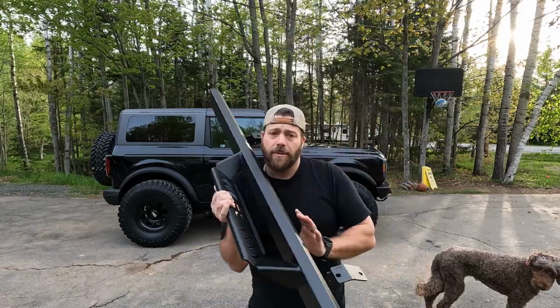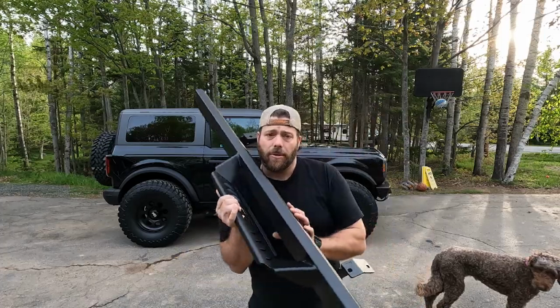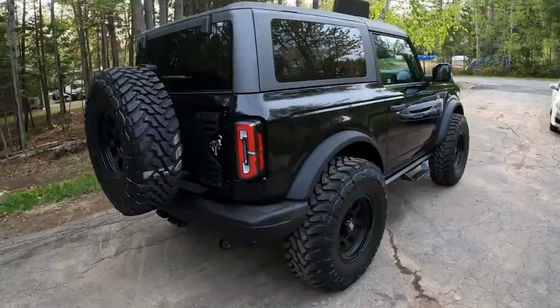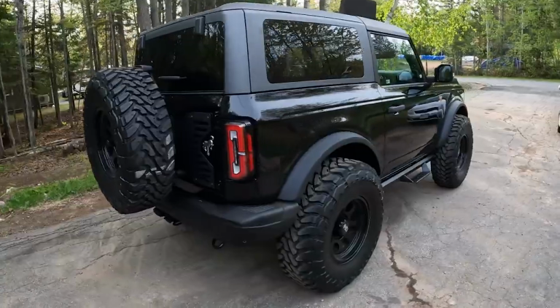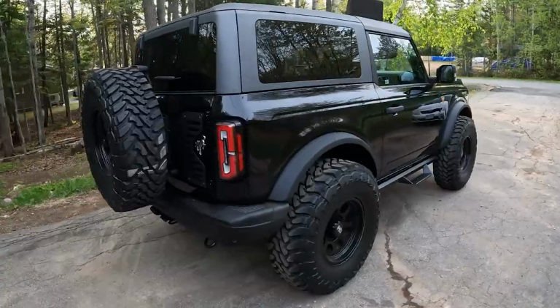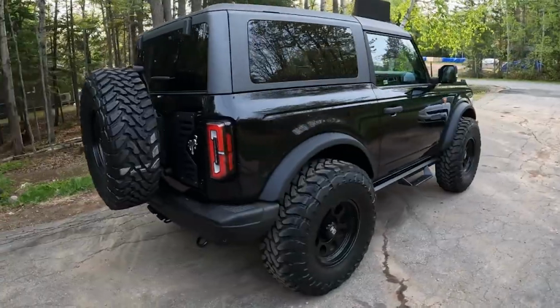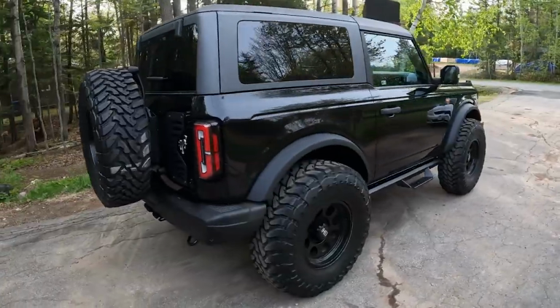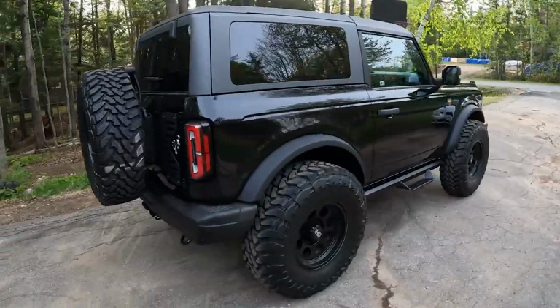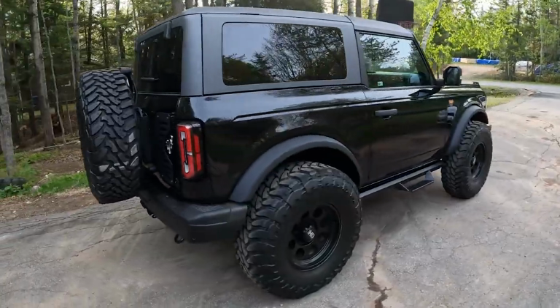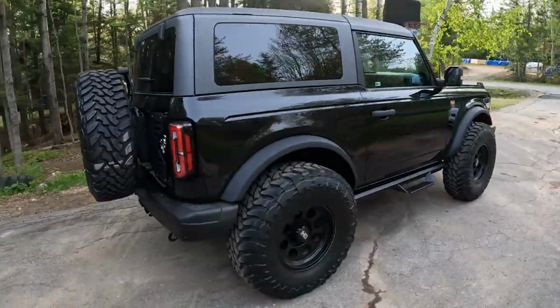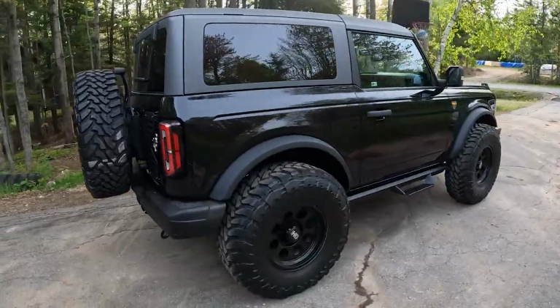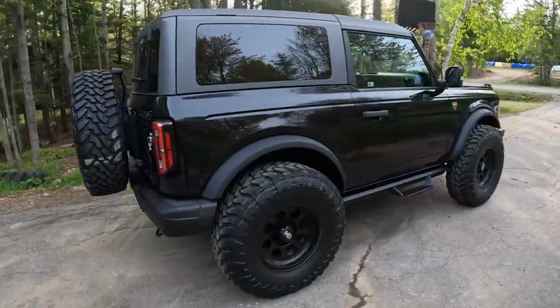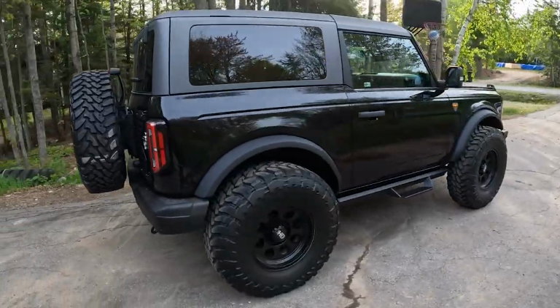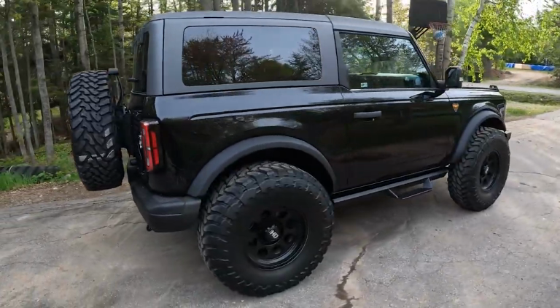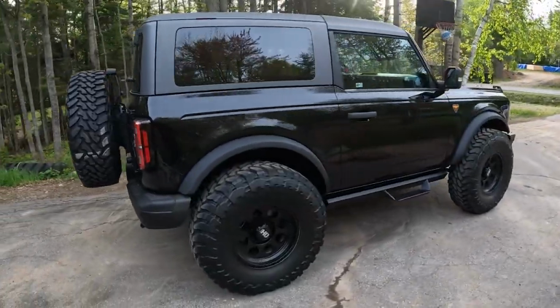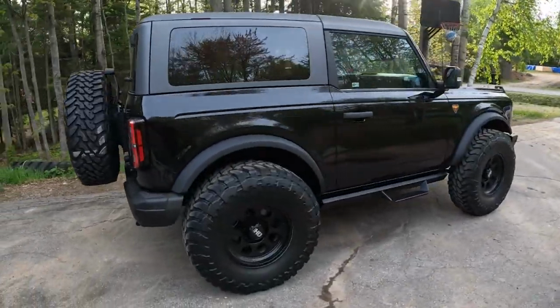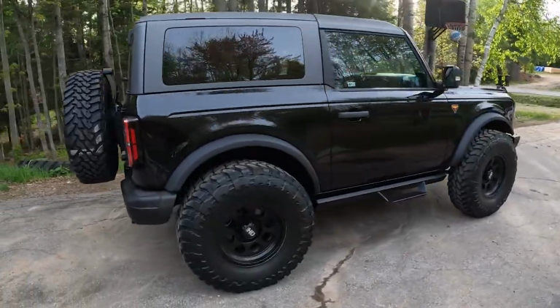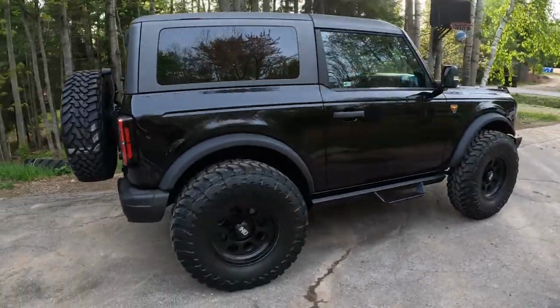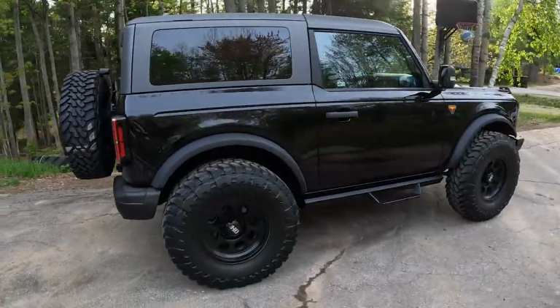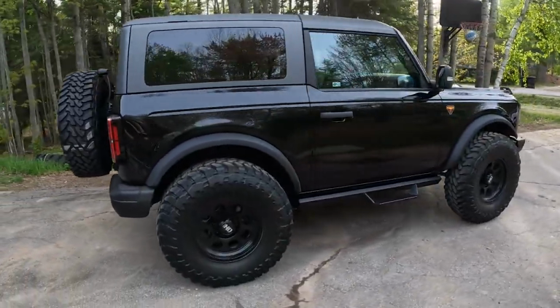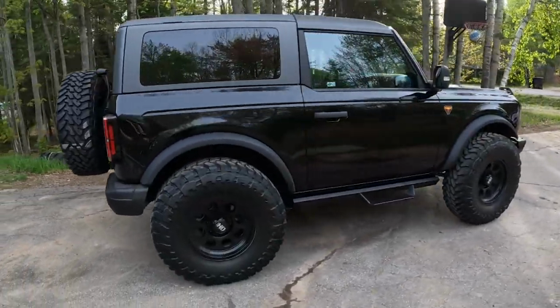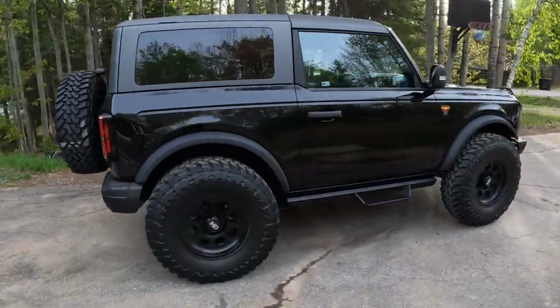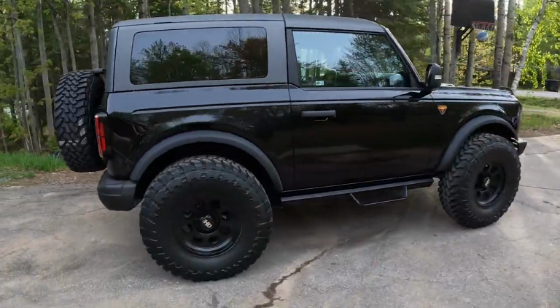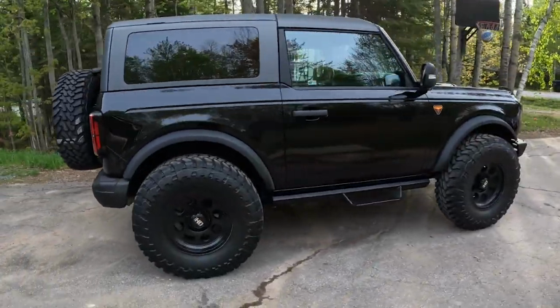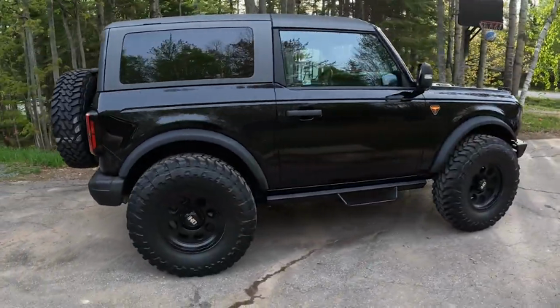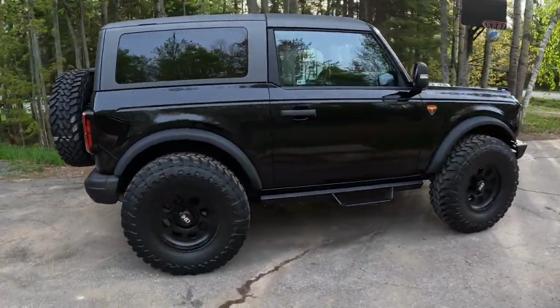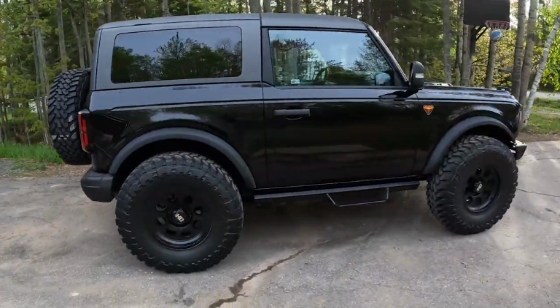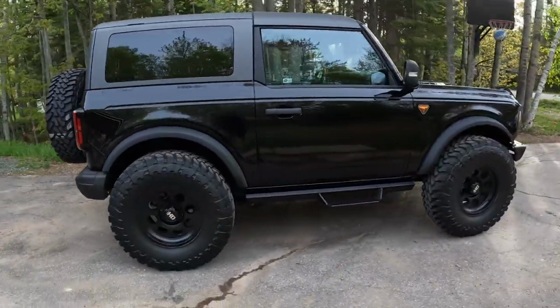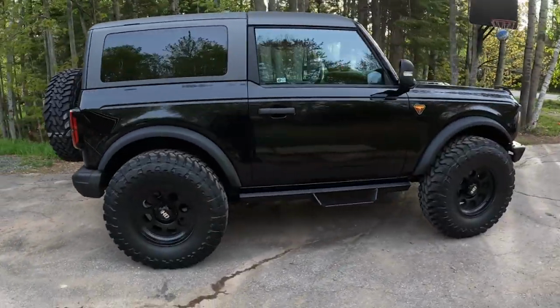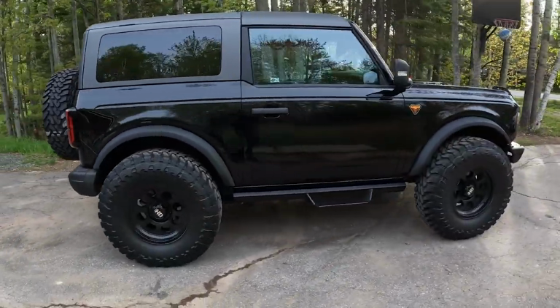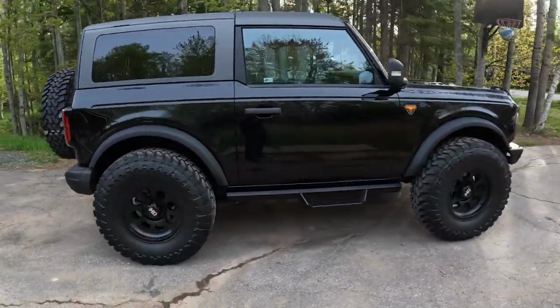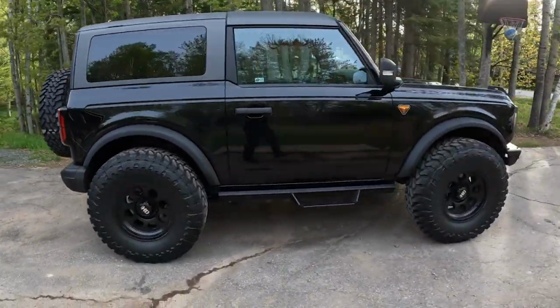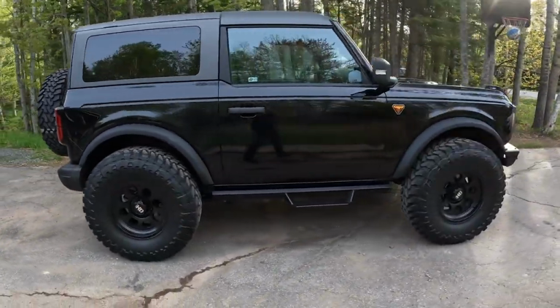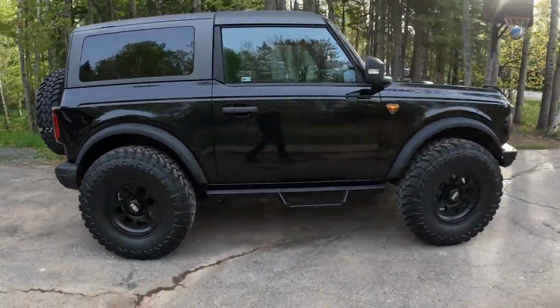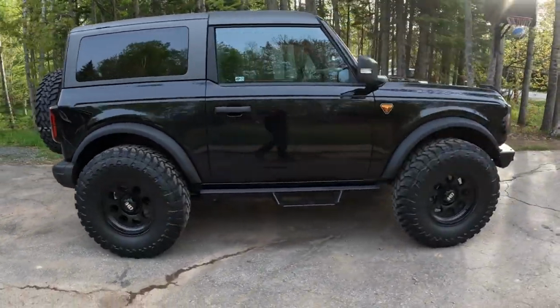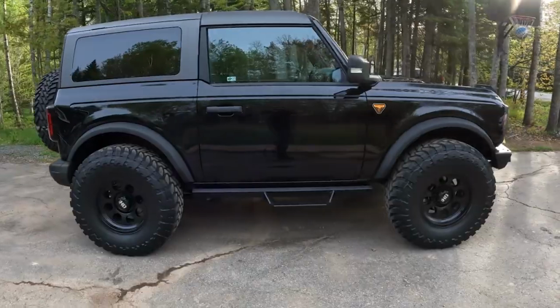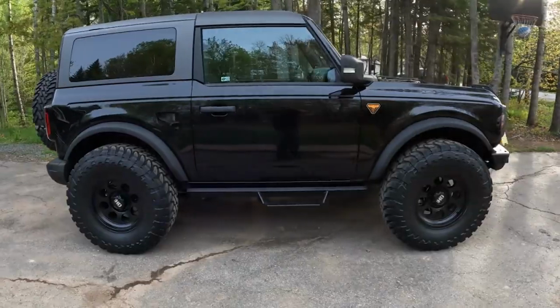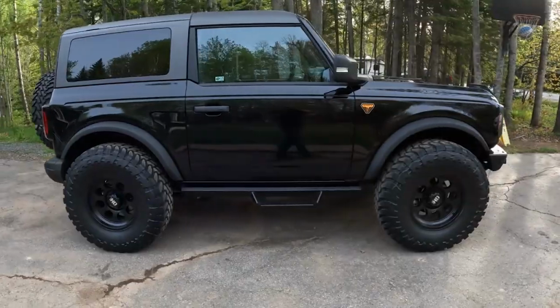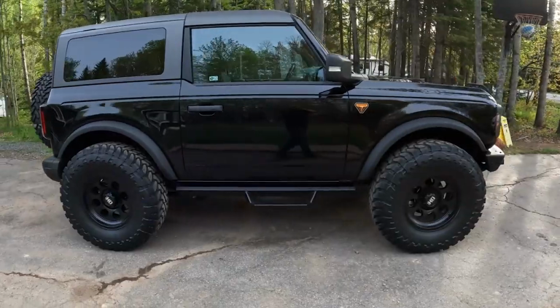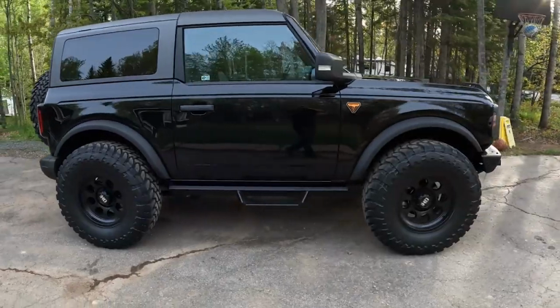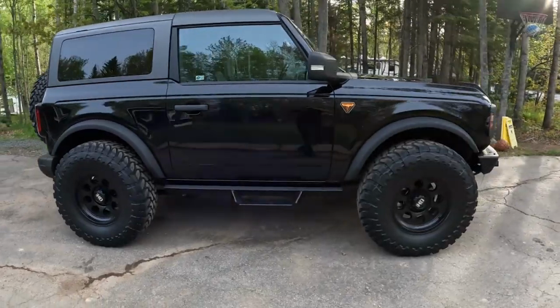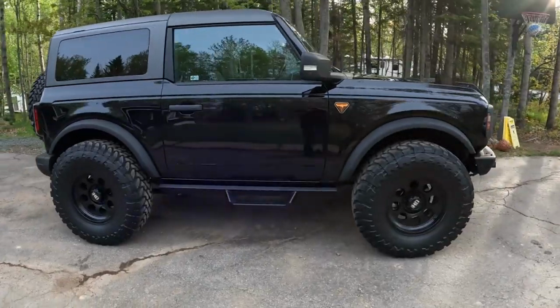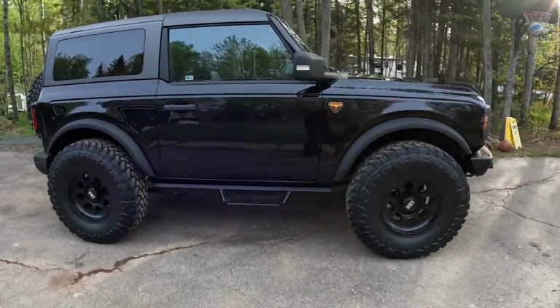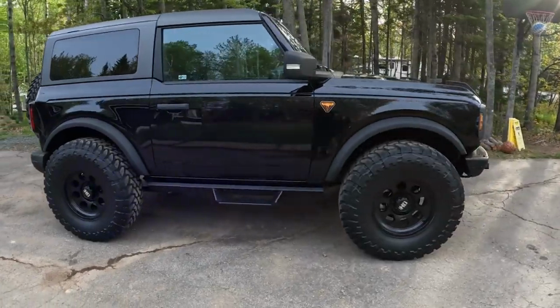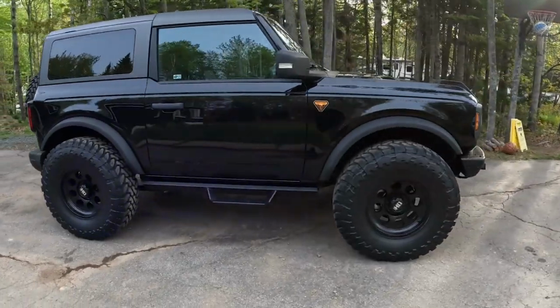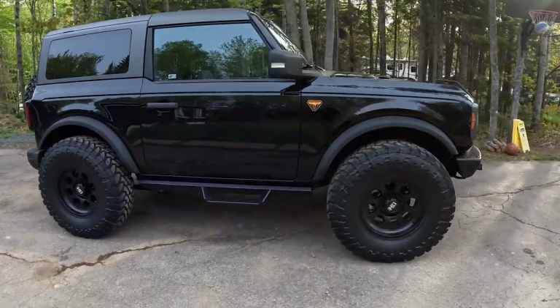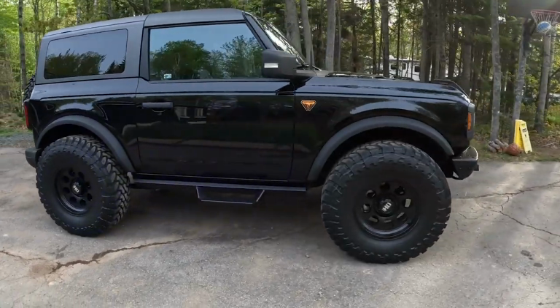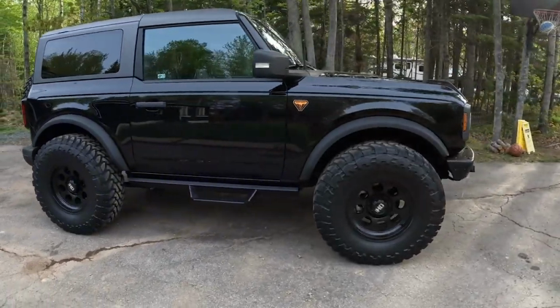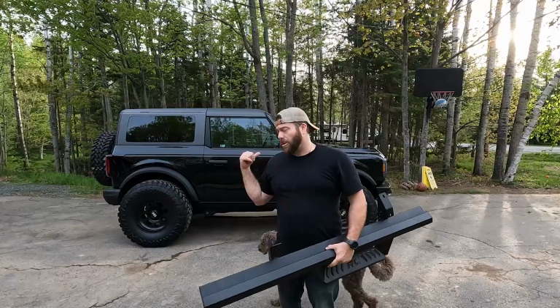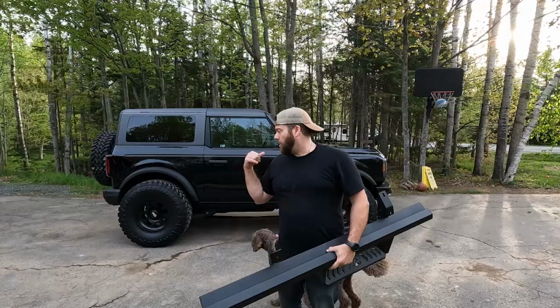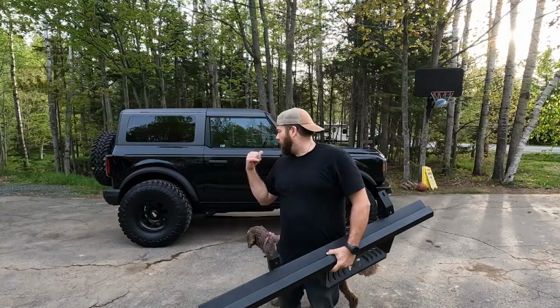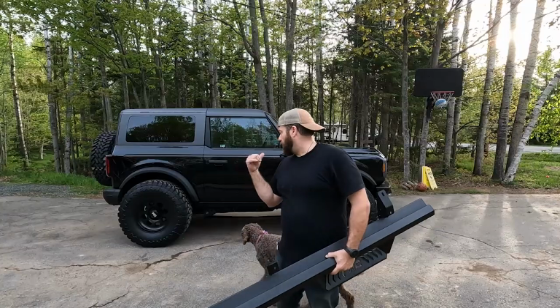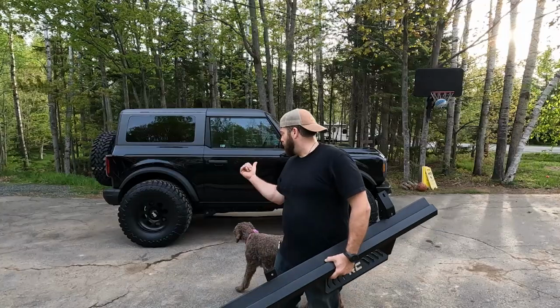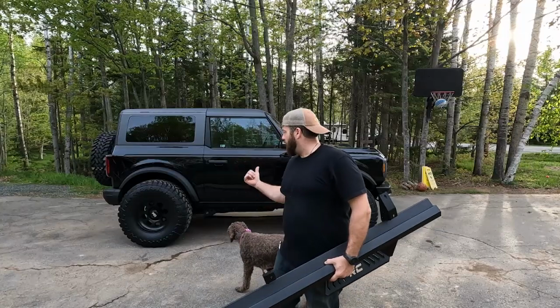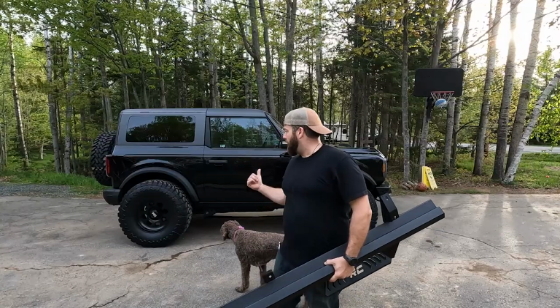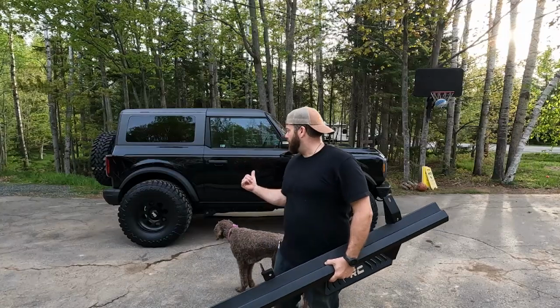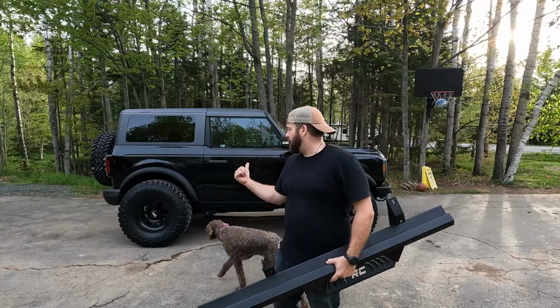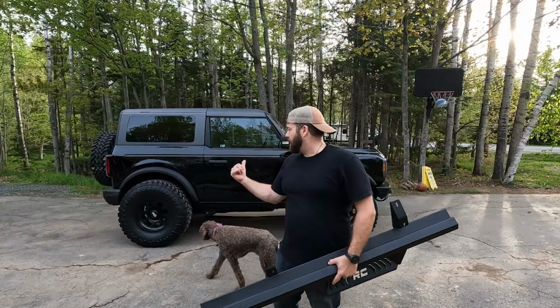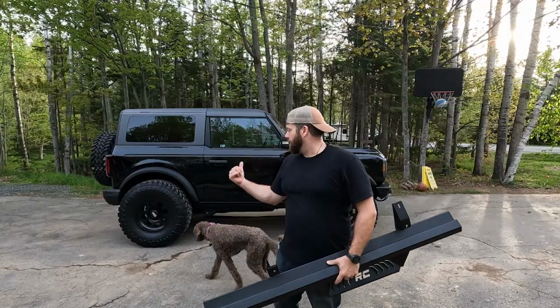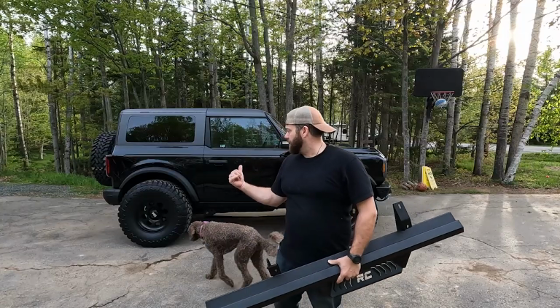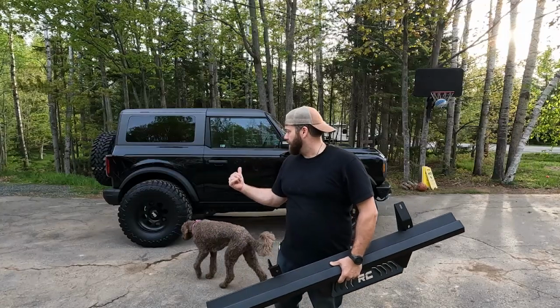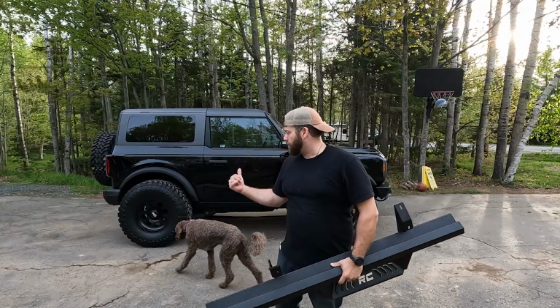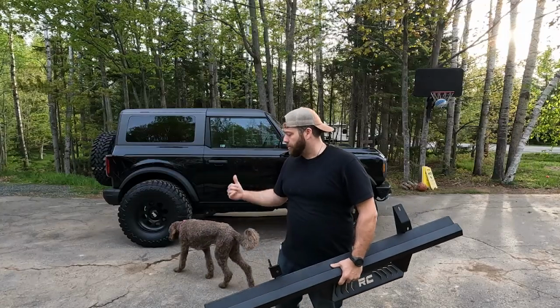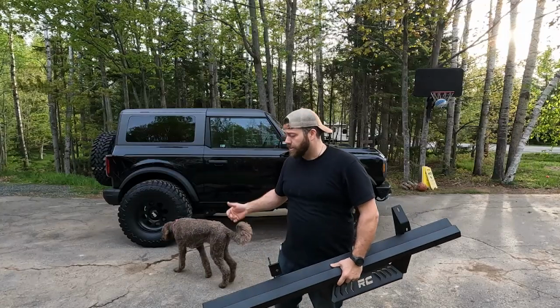They're aluminum, they look great, they're black, and they're a couple inches shorter front and back so I shouldn't have any clearance issues.